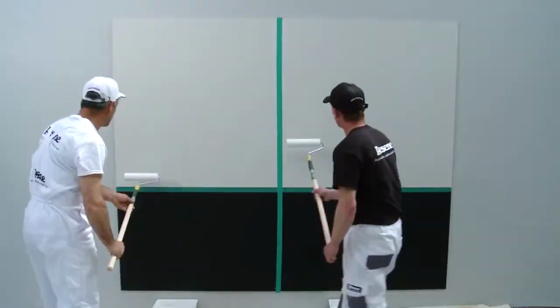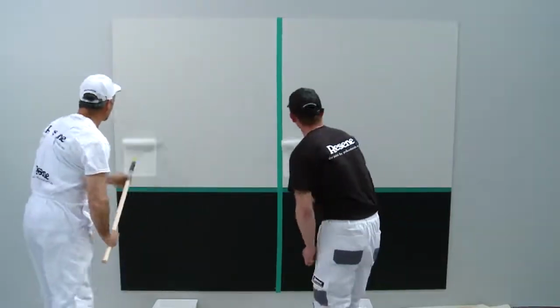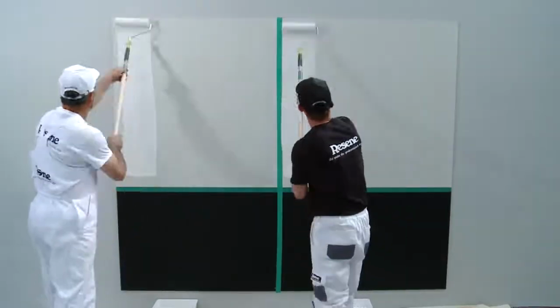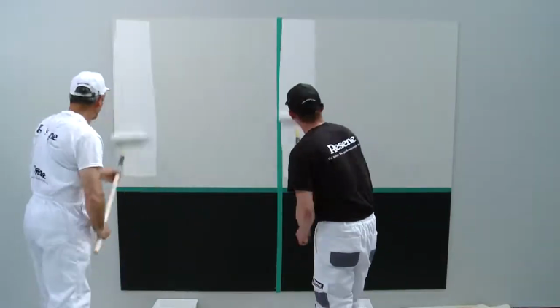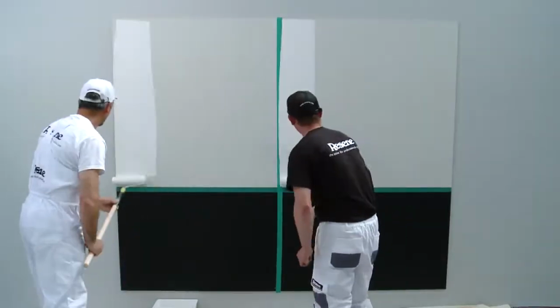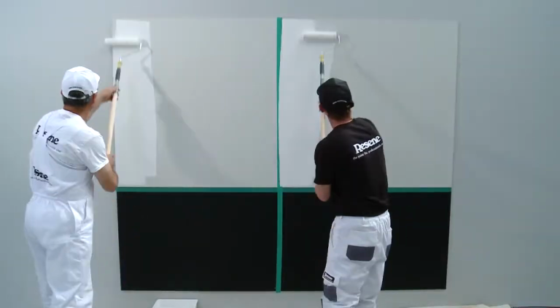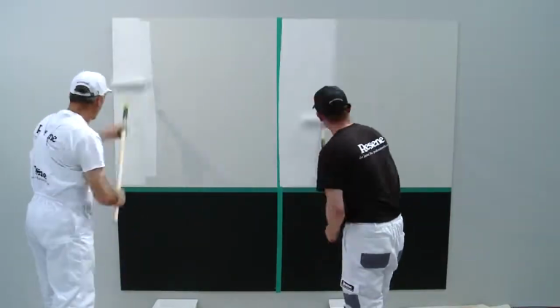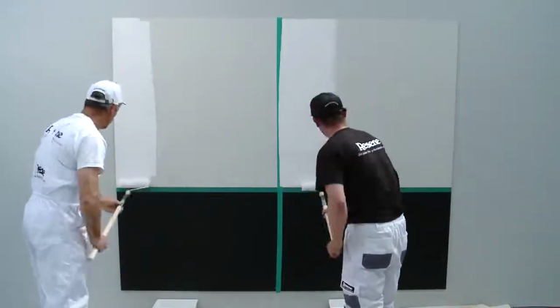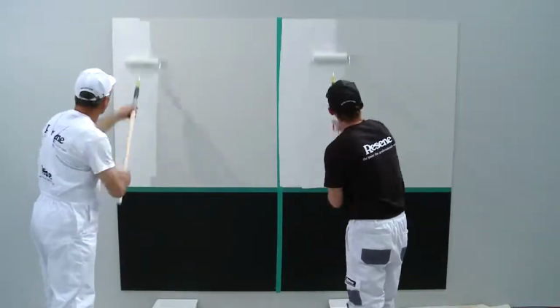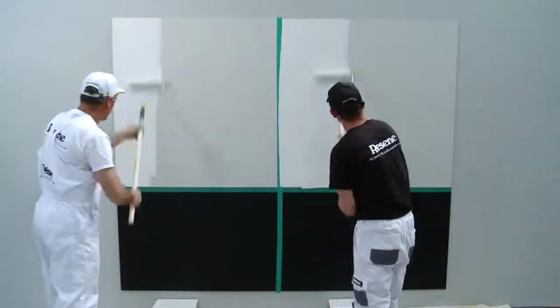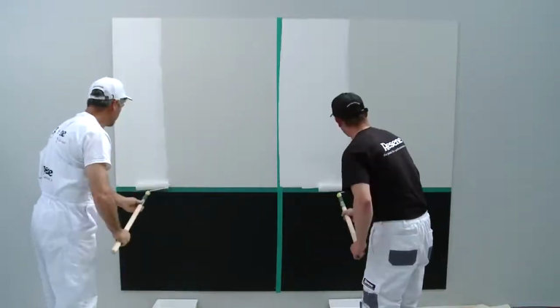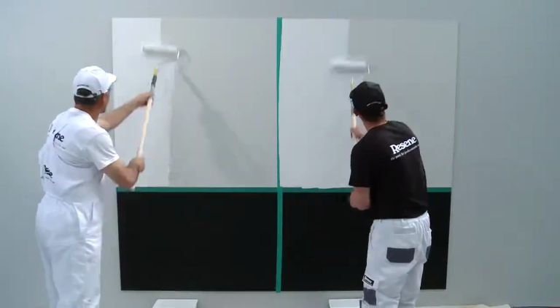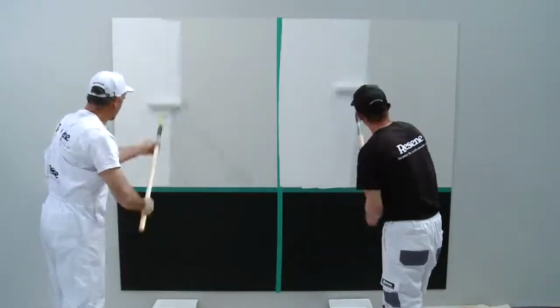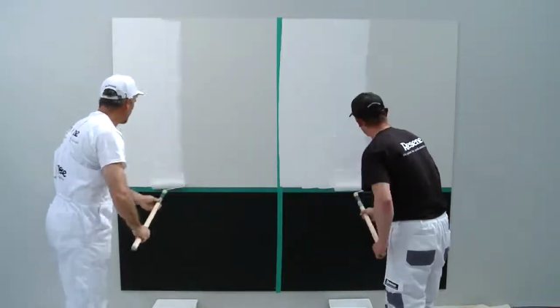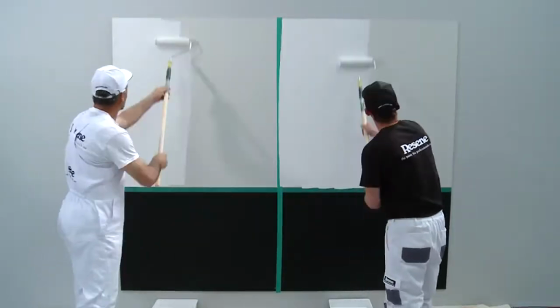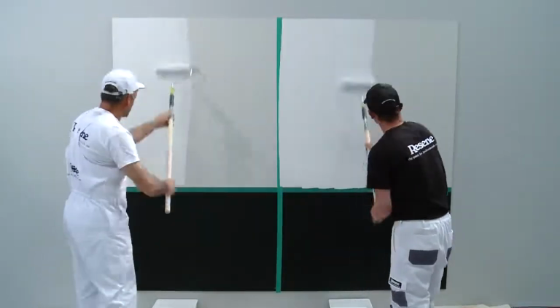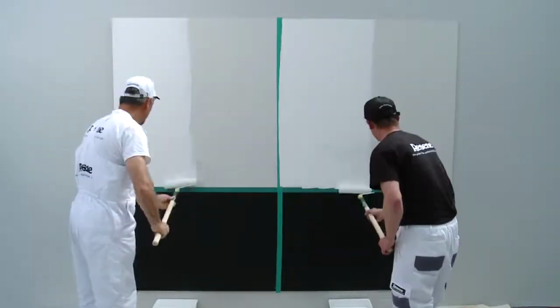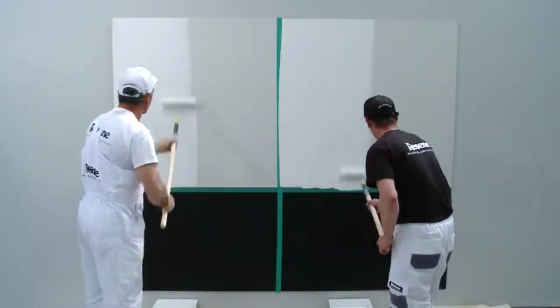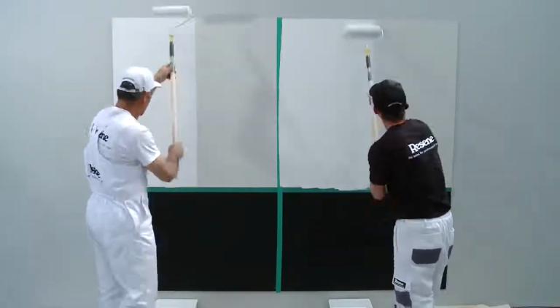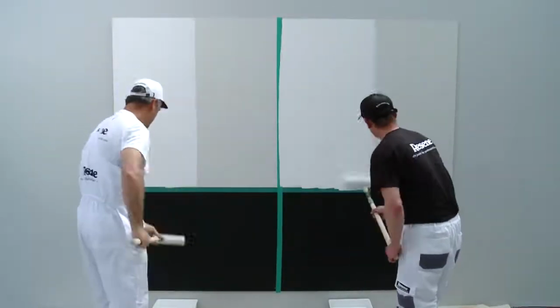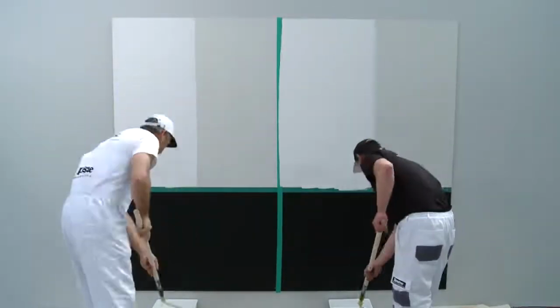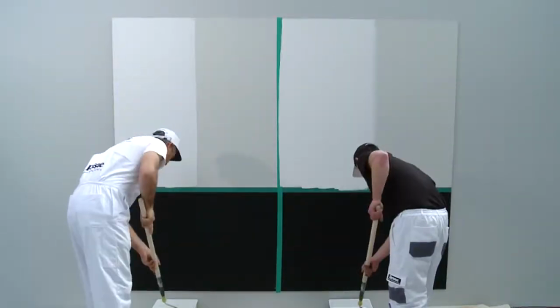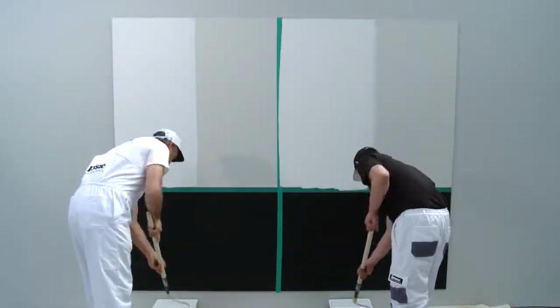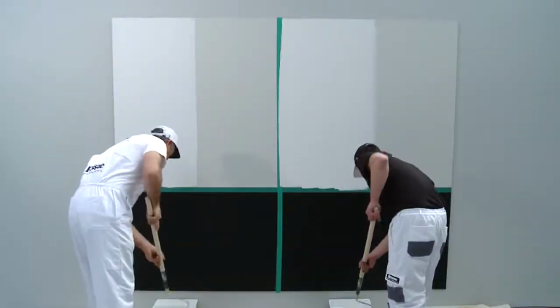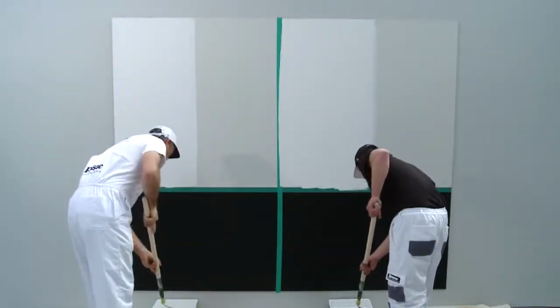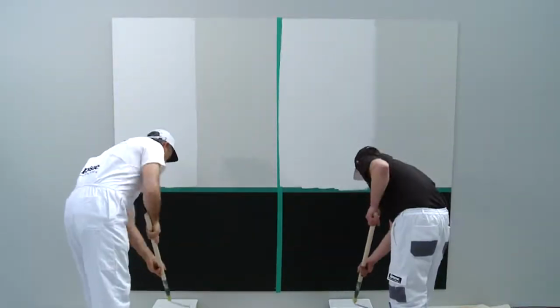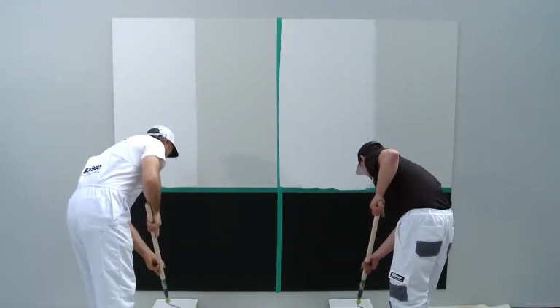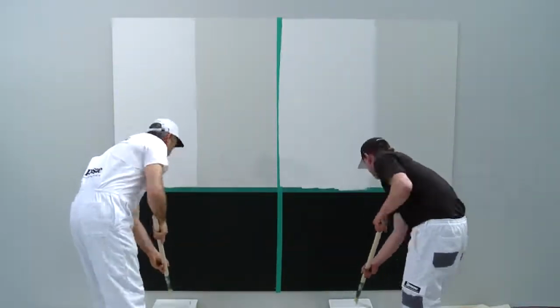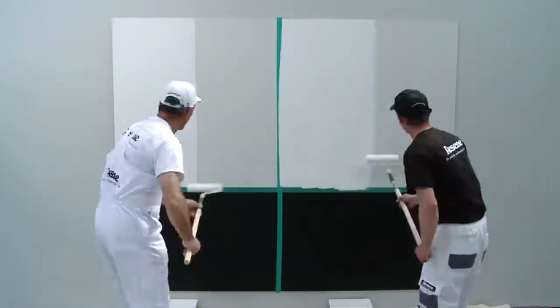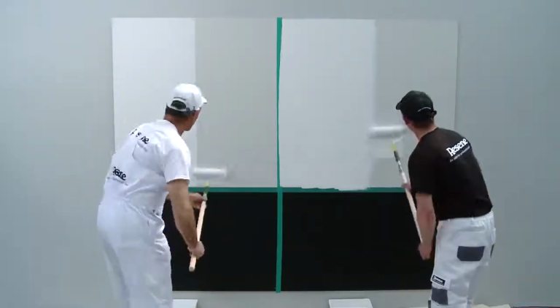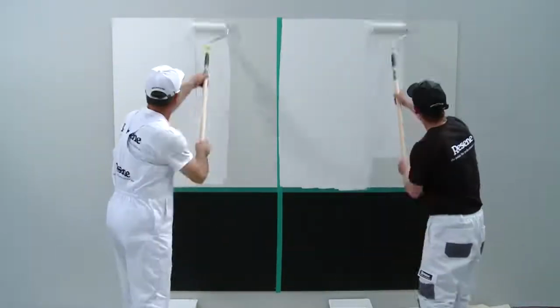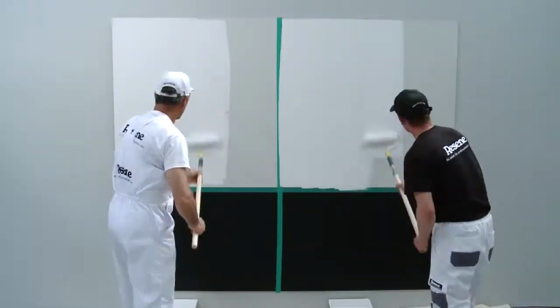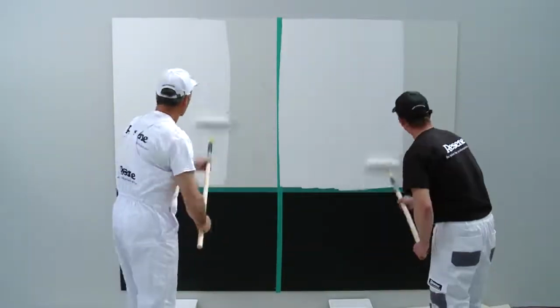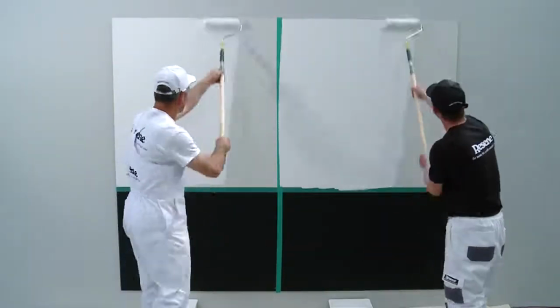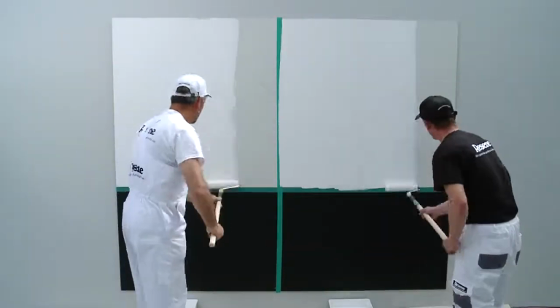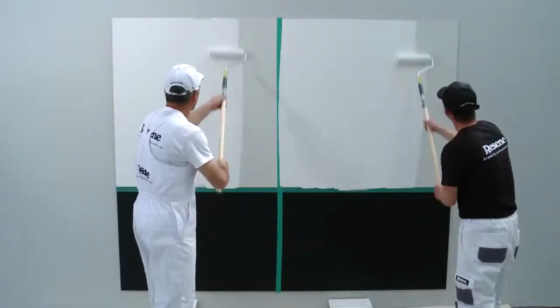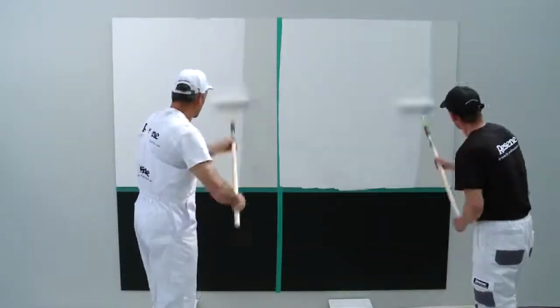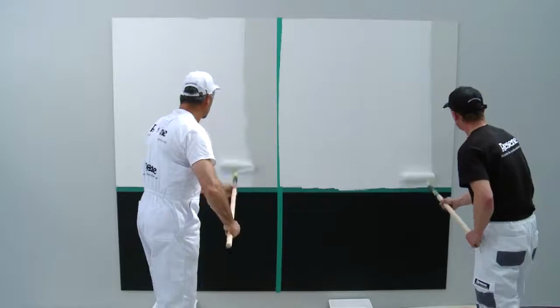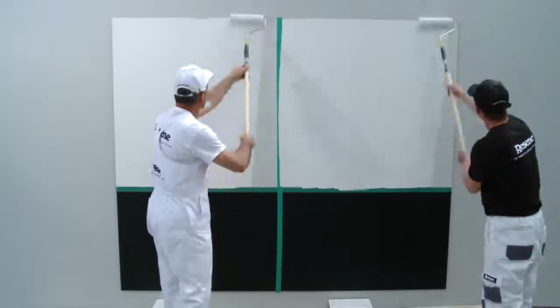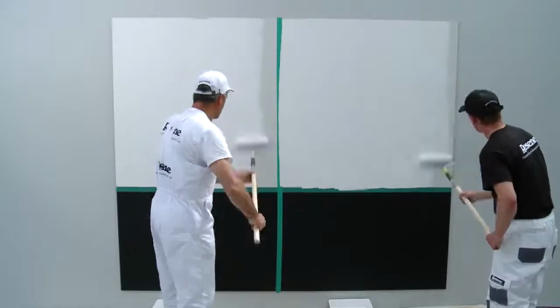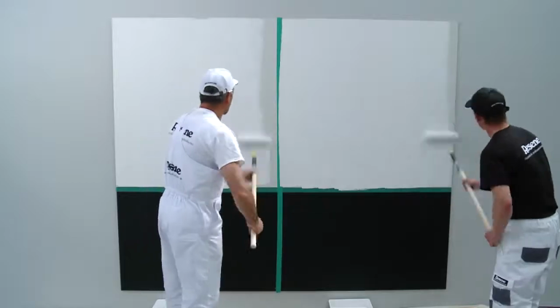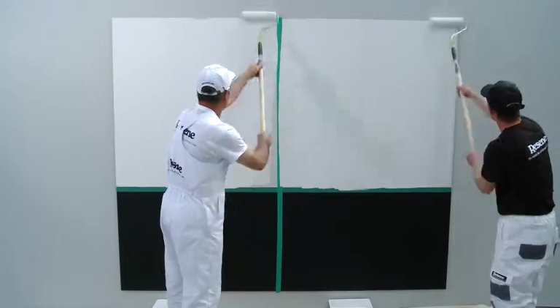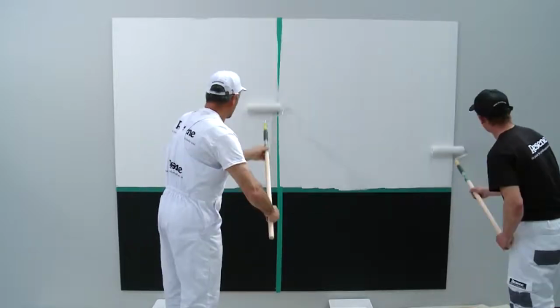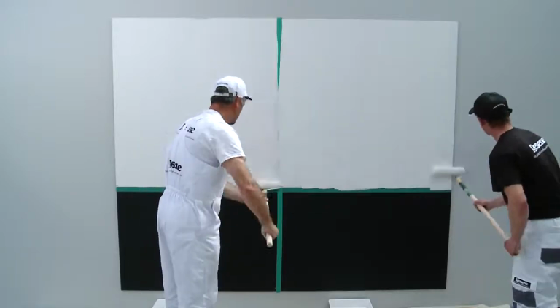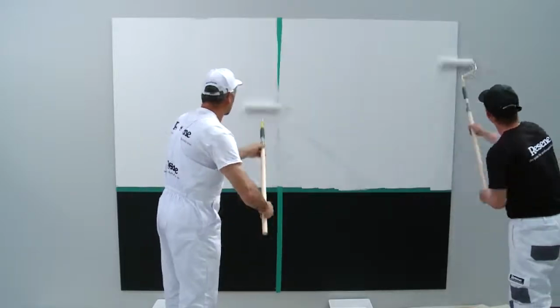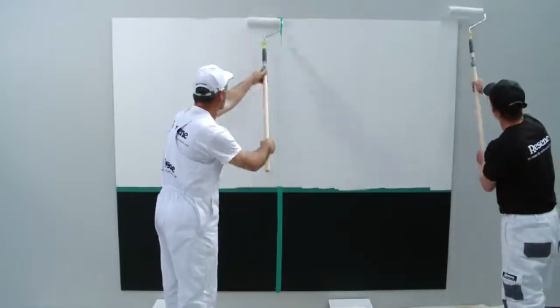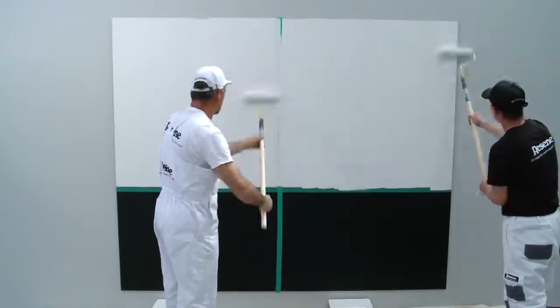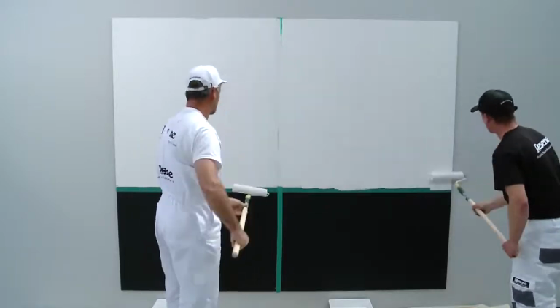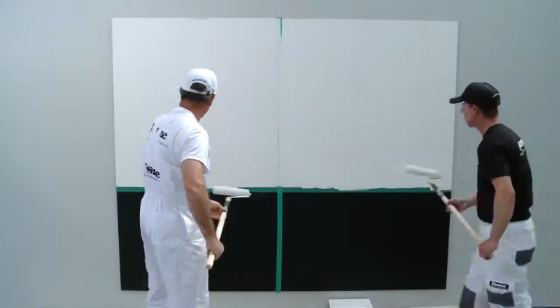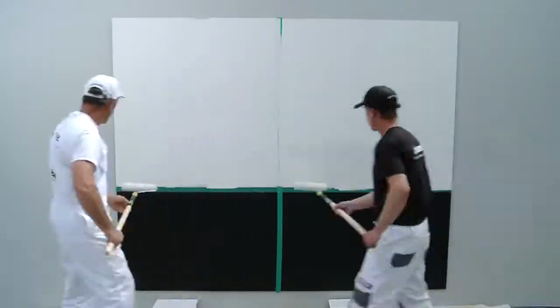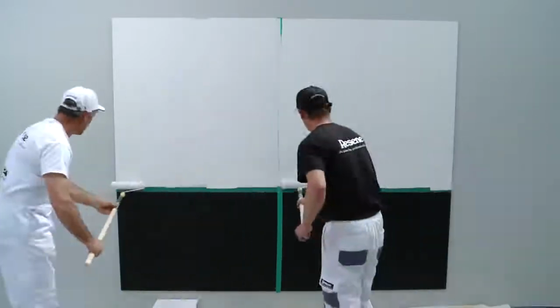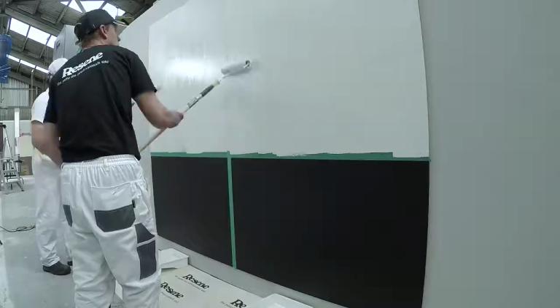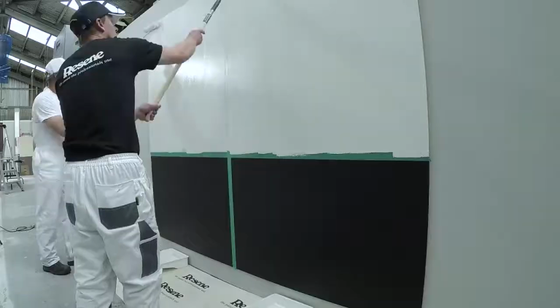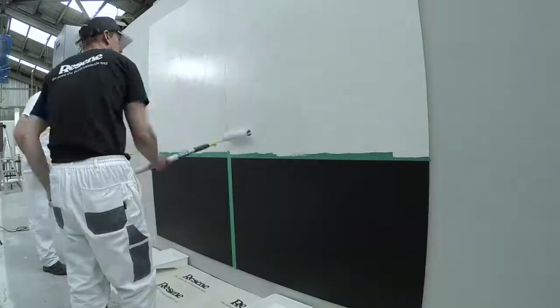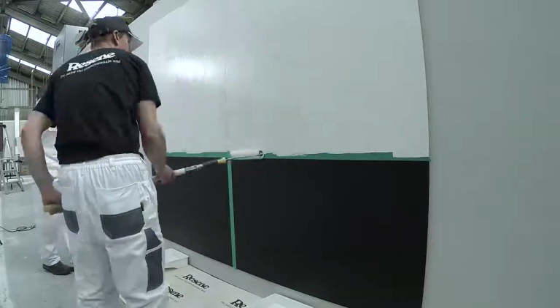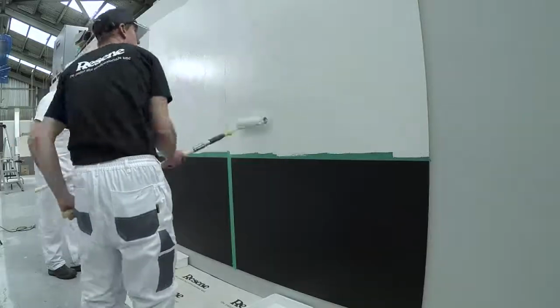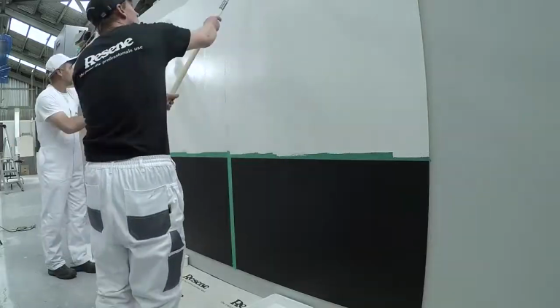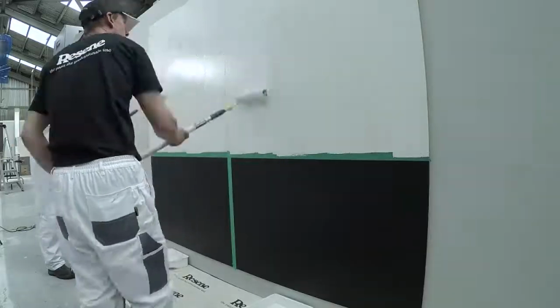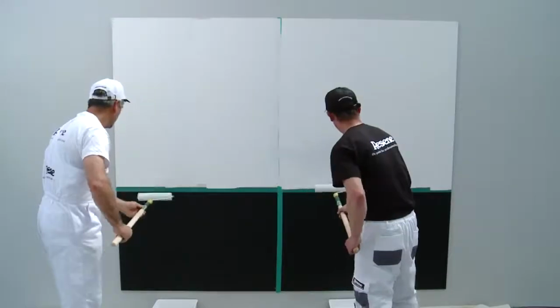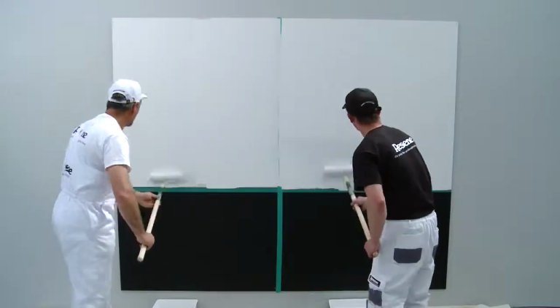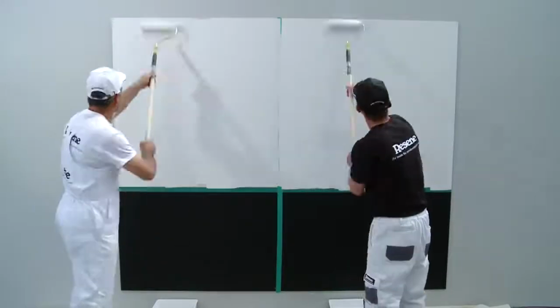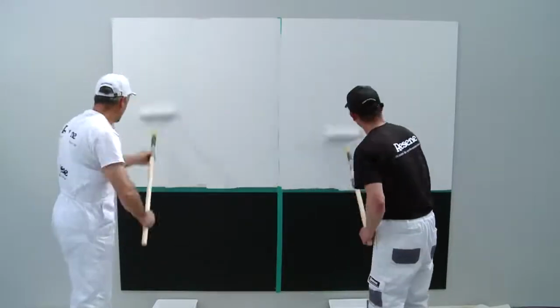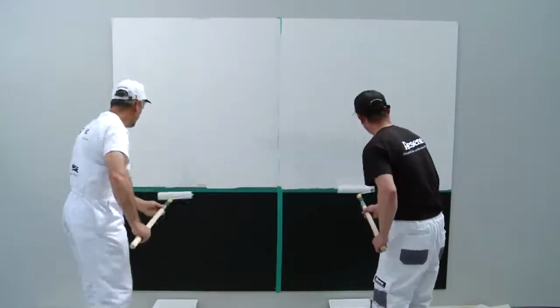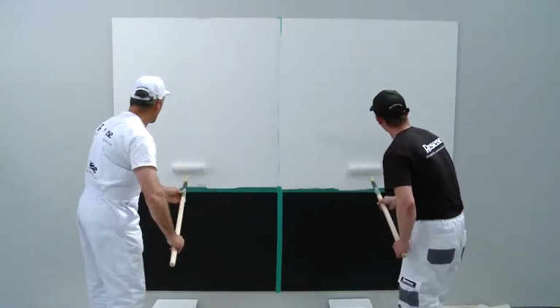Our two painters will now paint our test wall at the same time. The painter on the left is using the paint with Resine Umbrella Additive added to it.